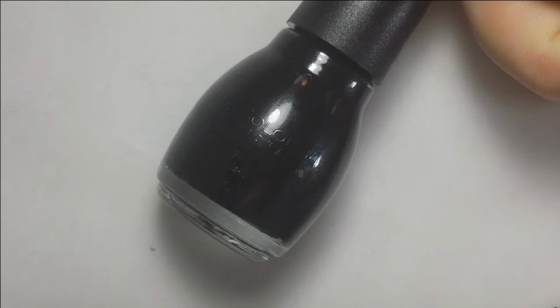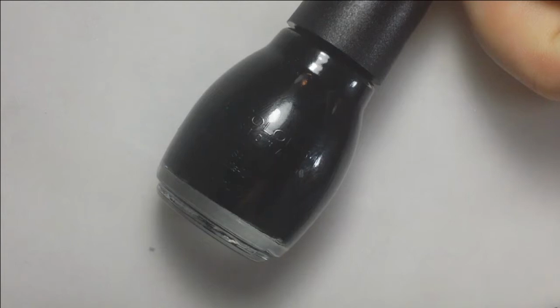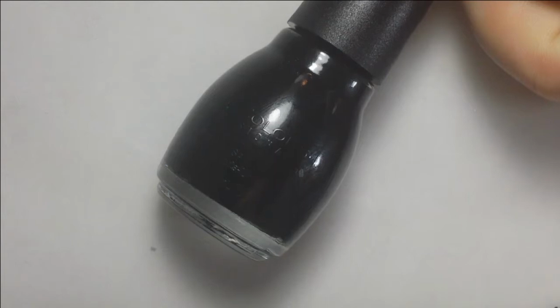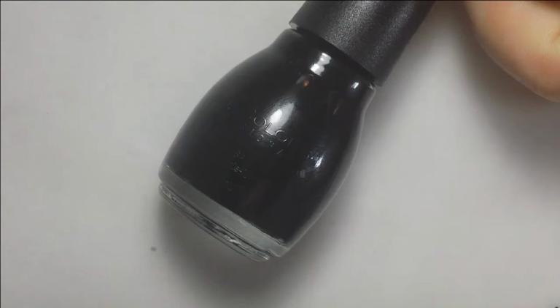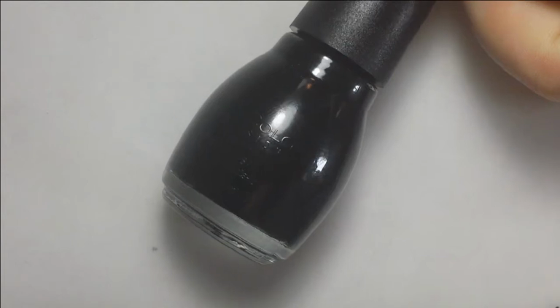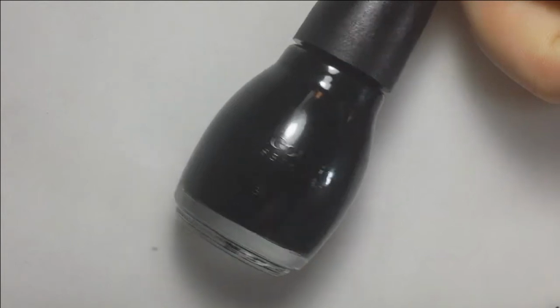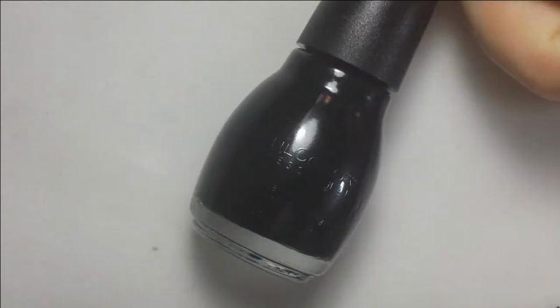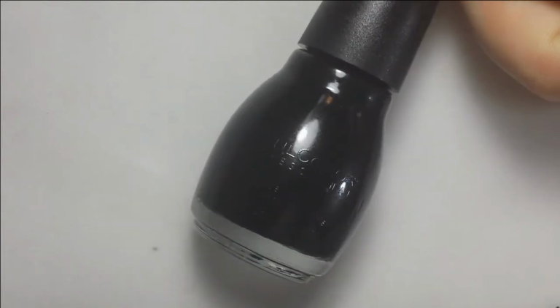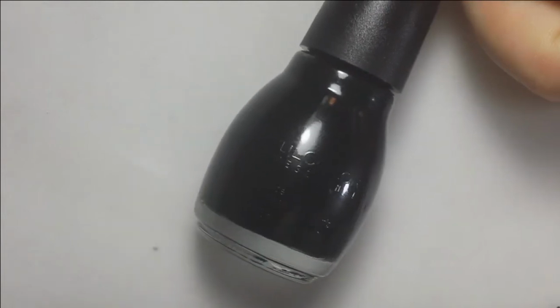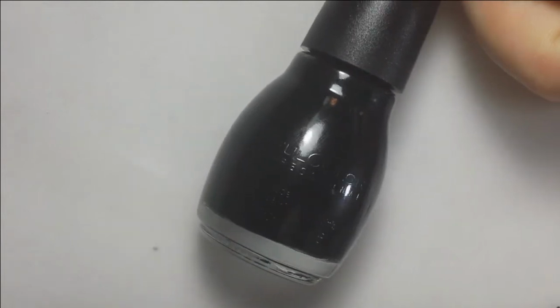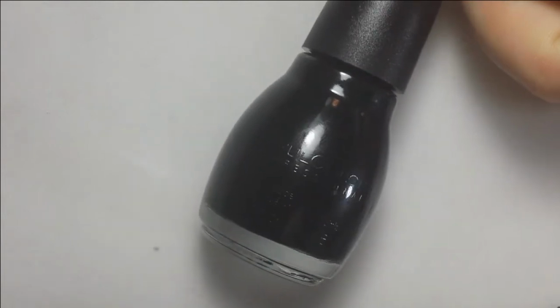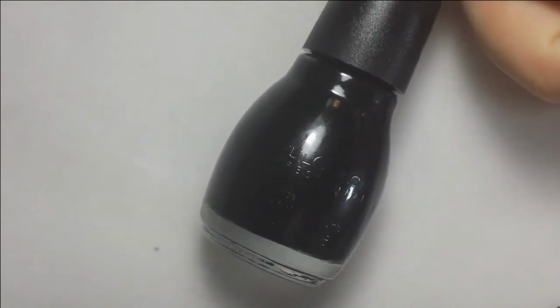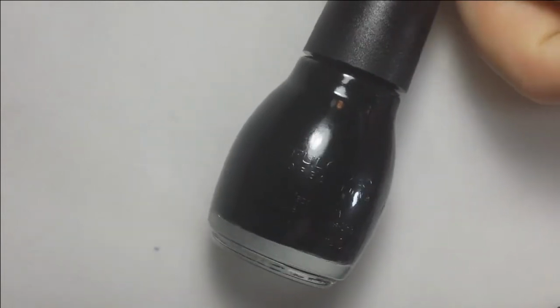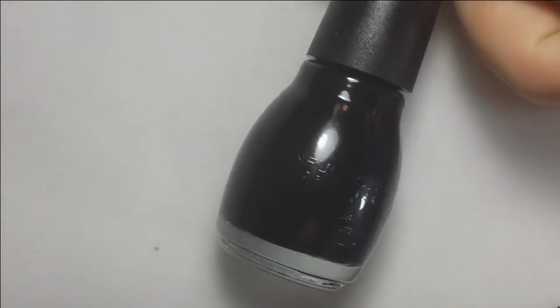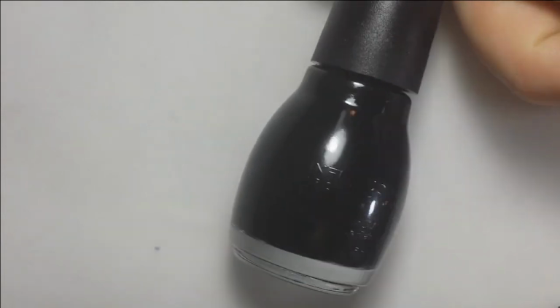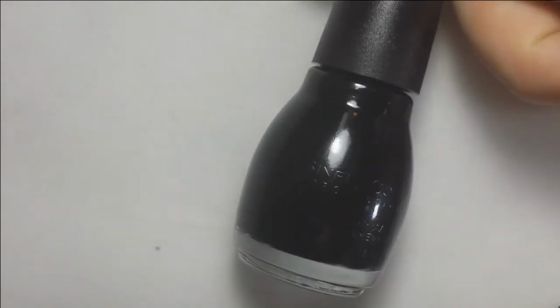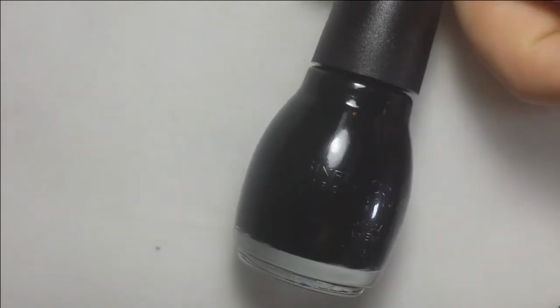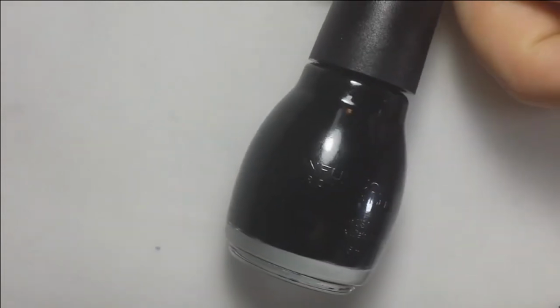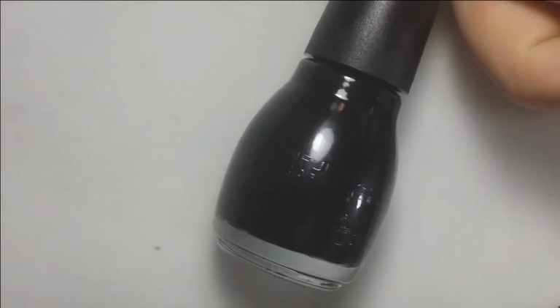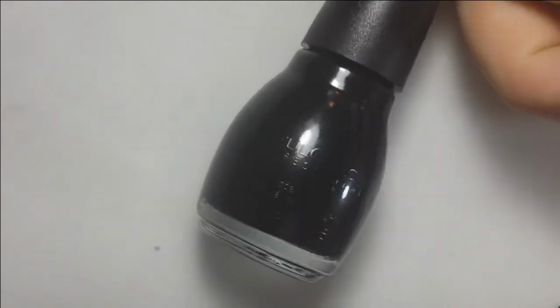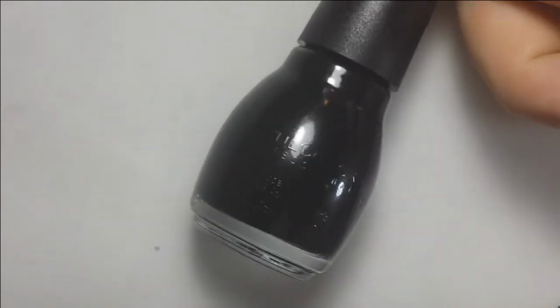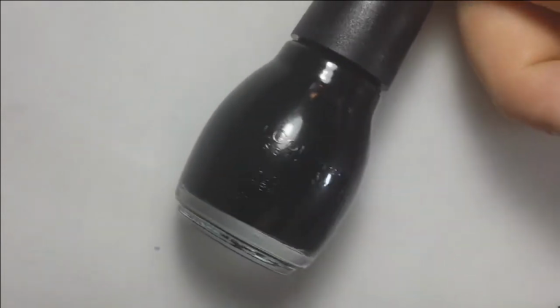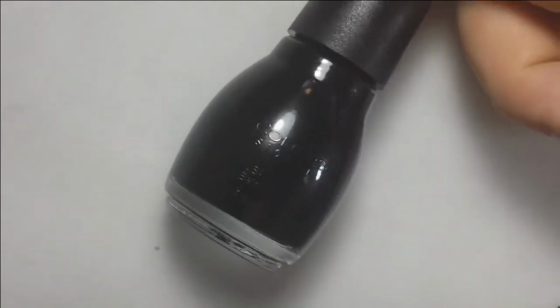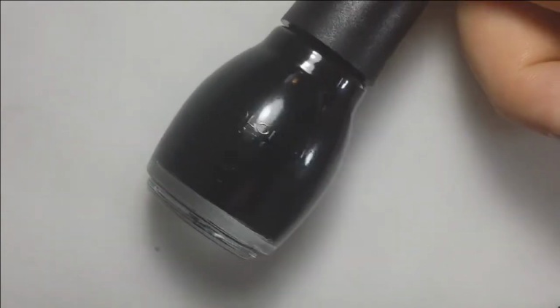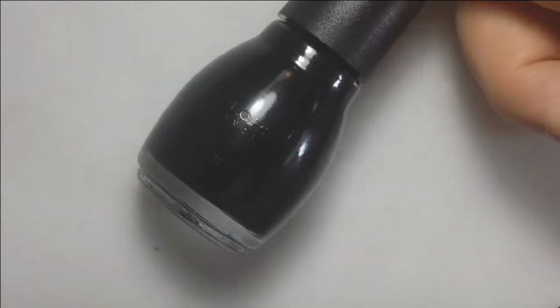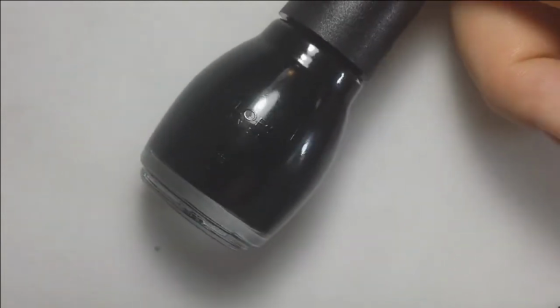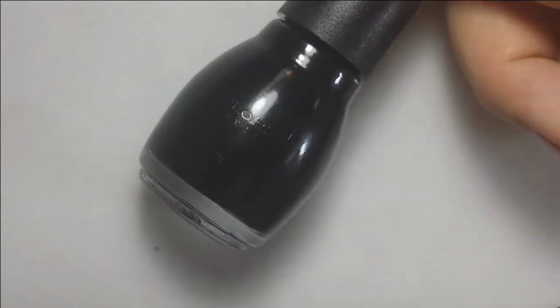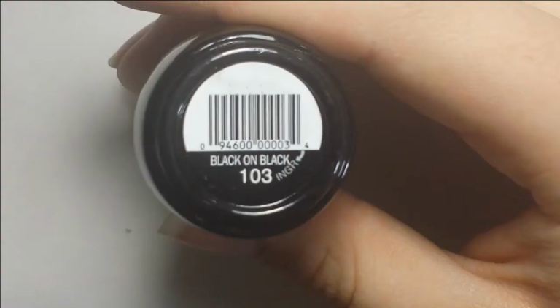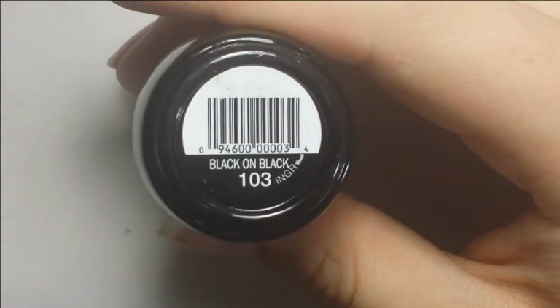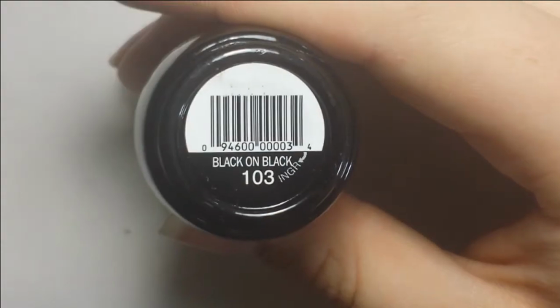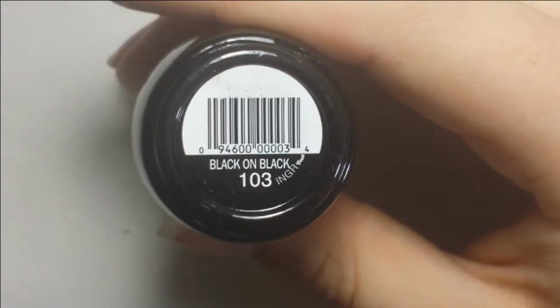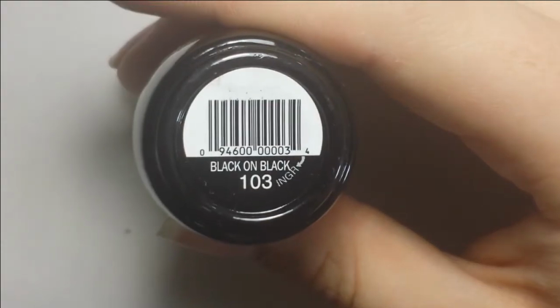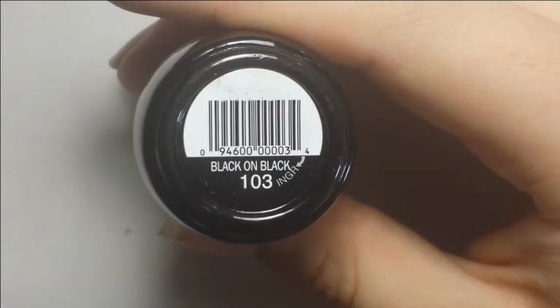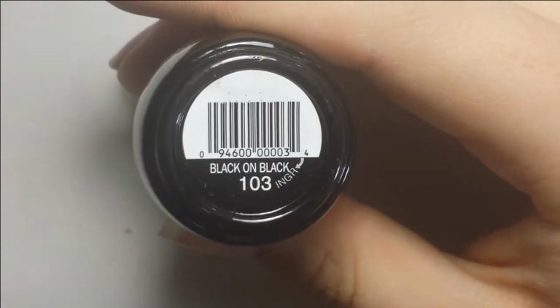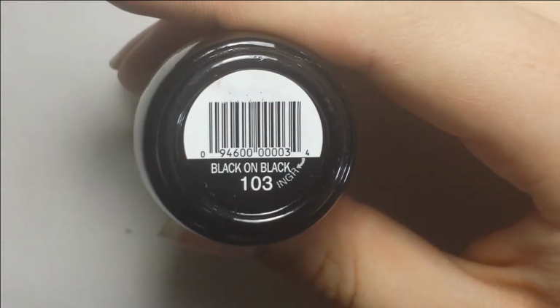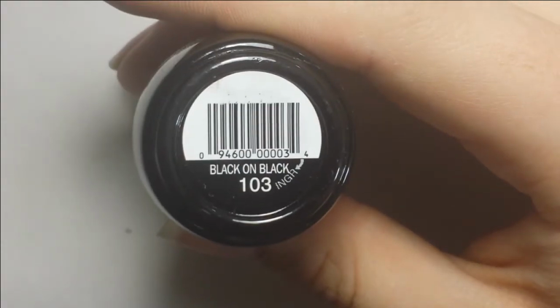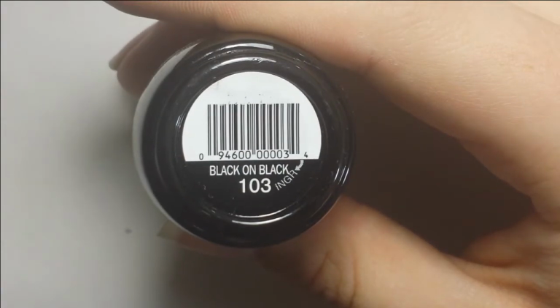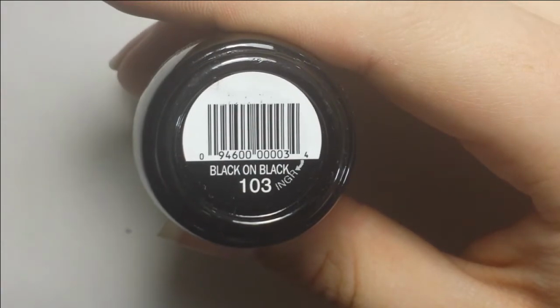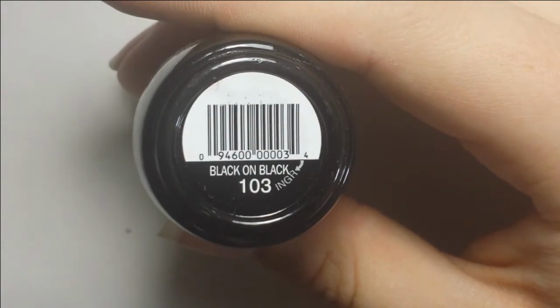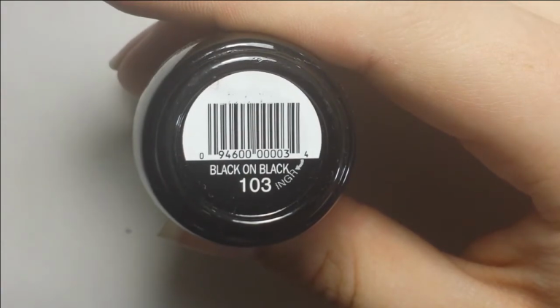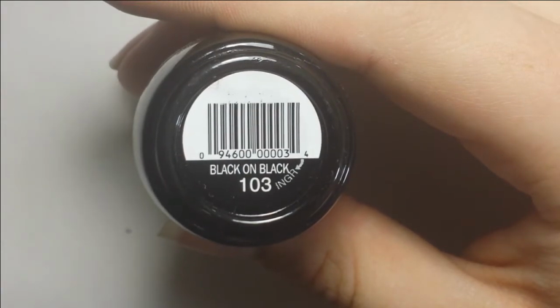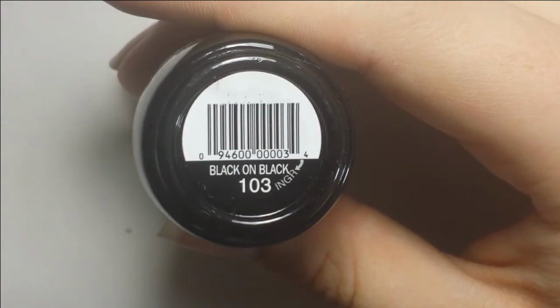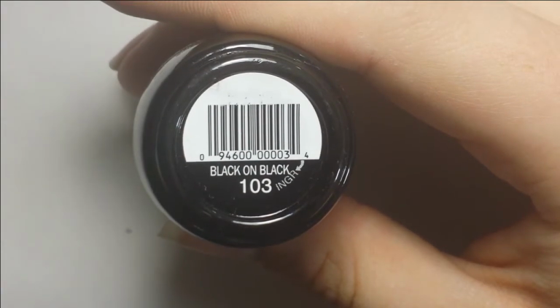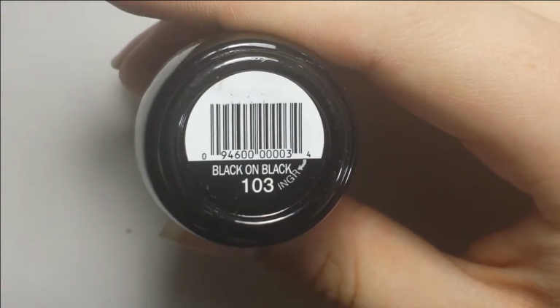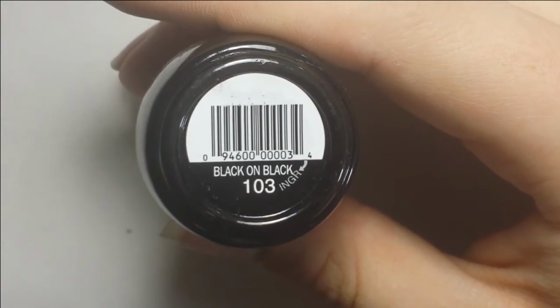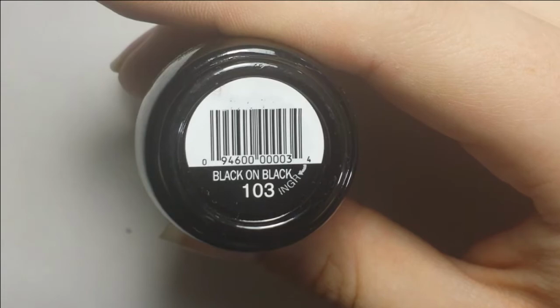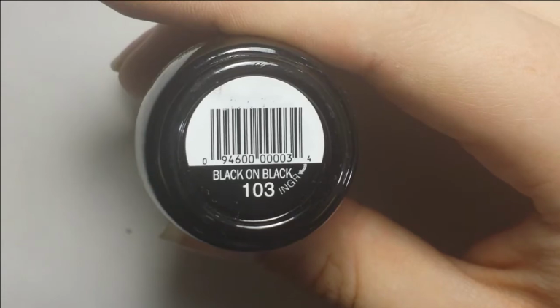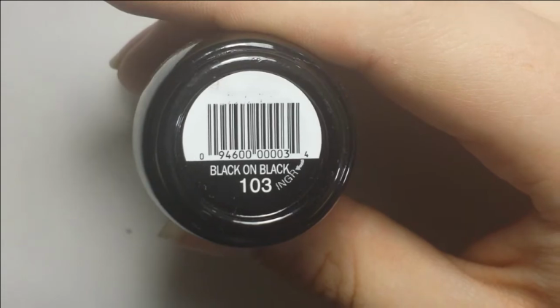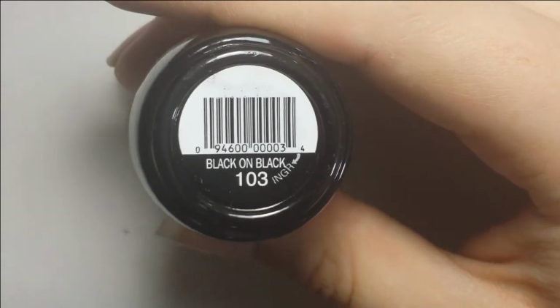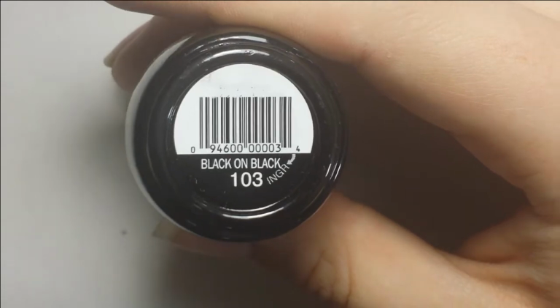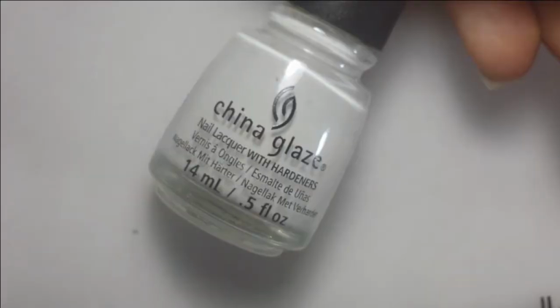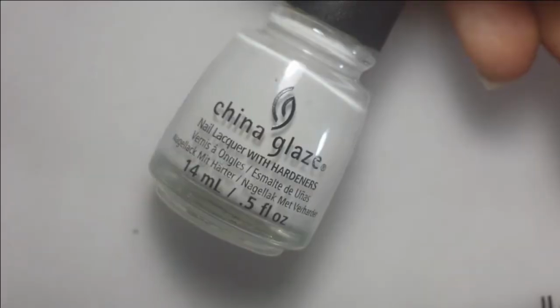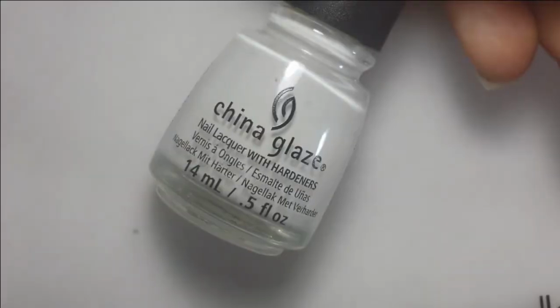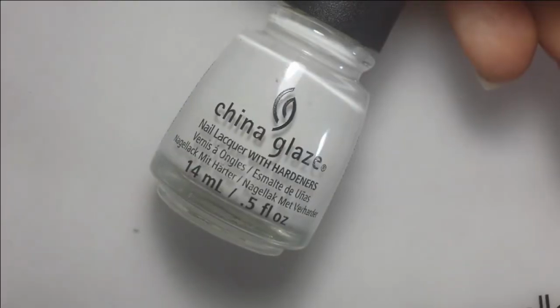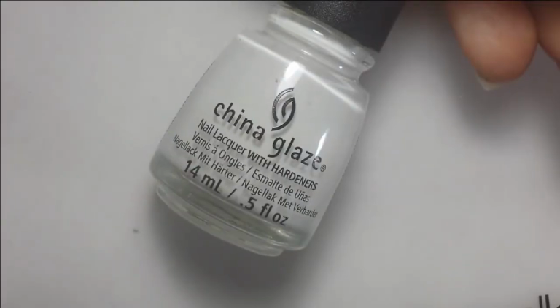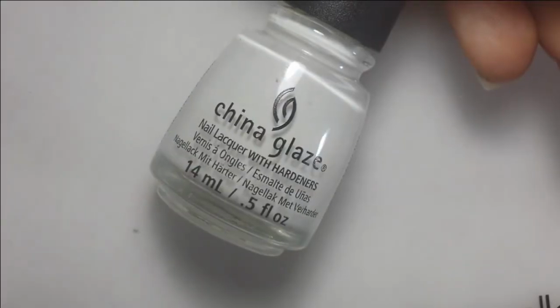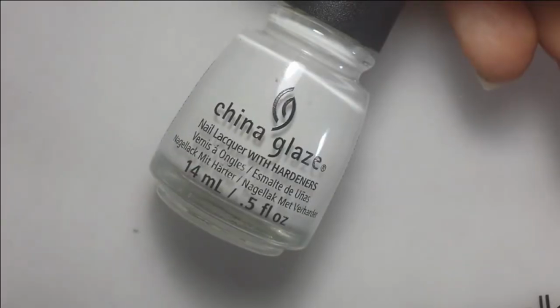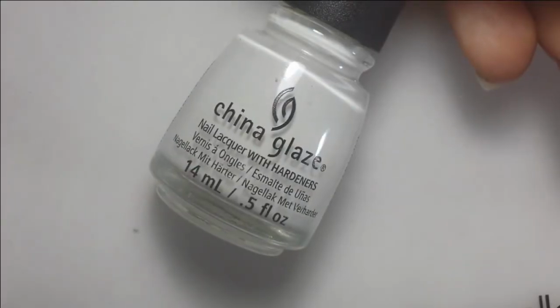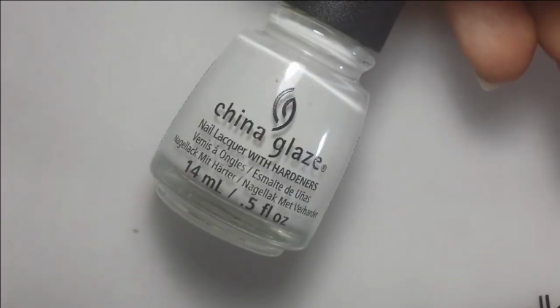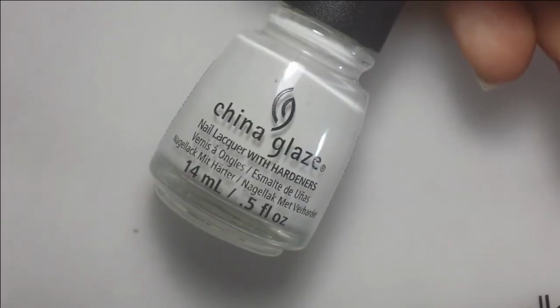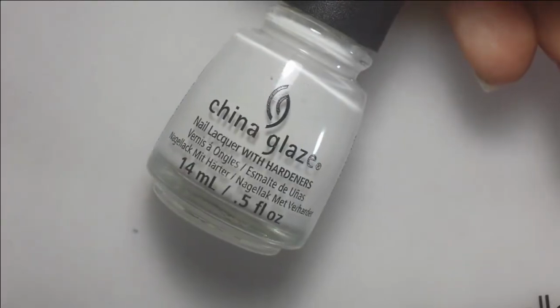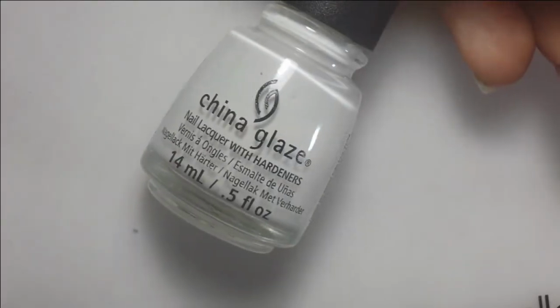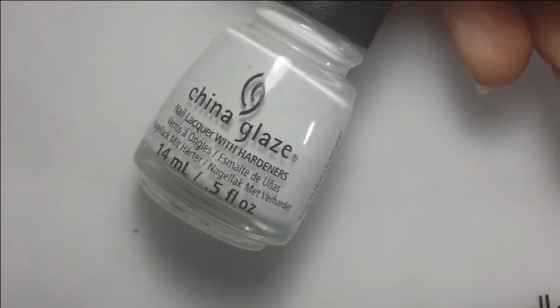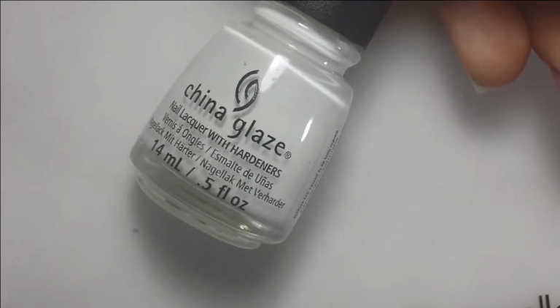Hey, it's Nicole and today I'm doing a little demo and tutorial with these new Flexi Flakies by Sparkle & Co.